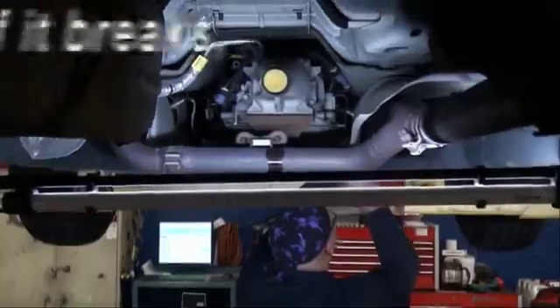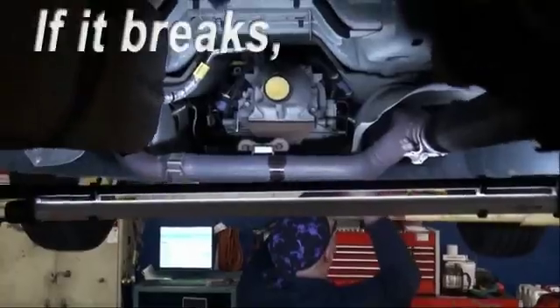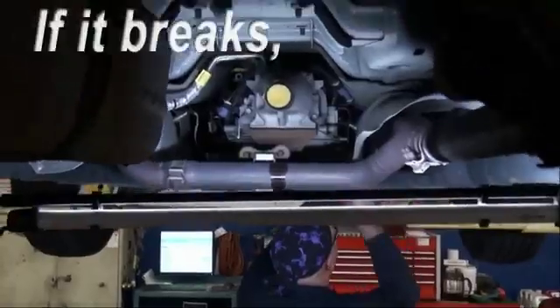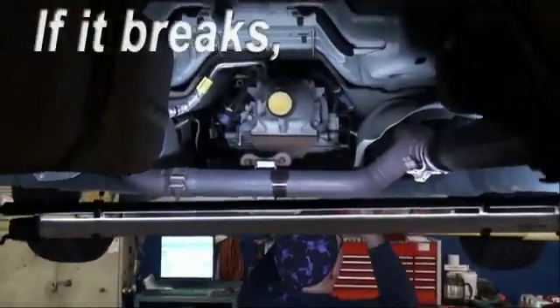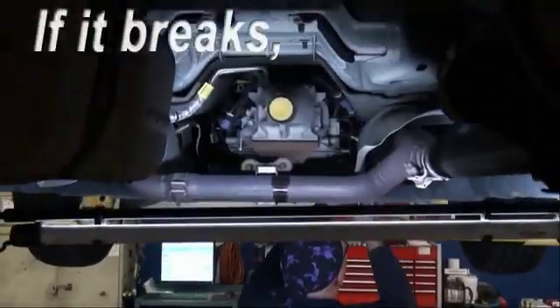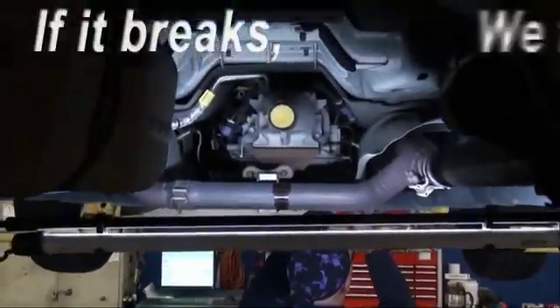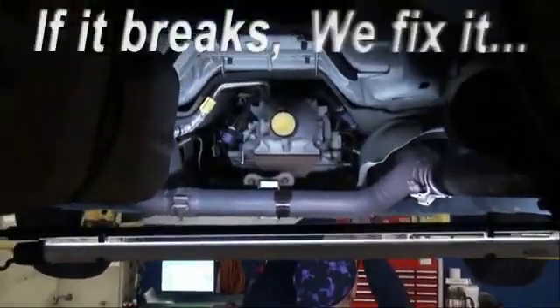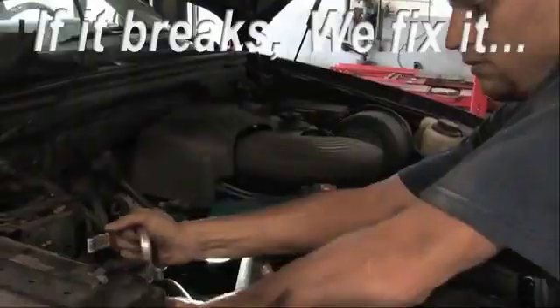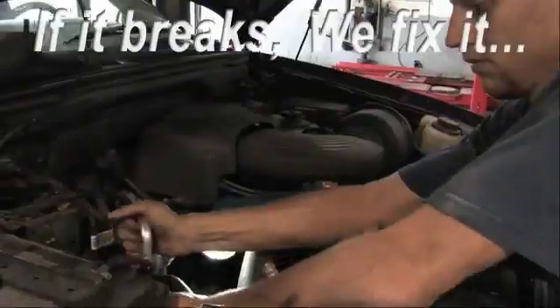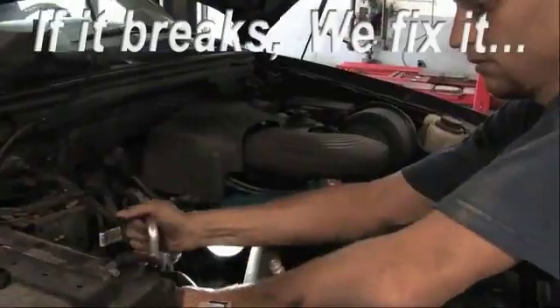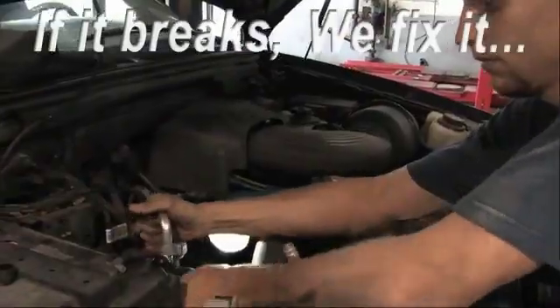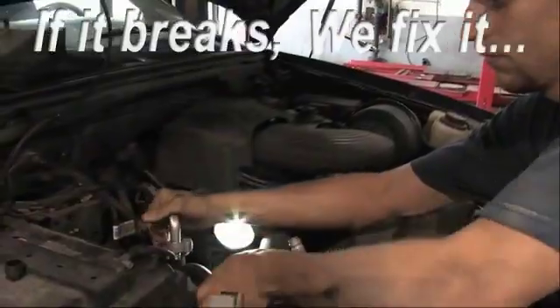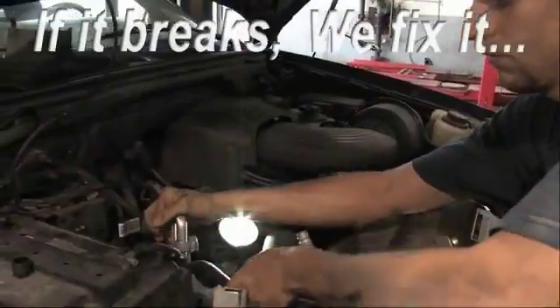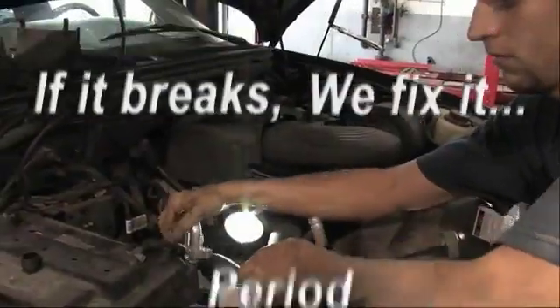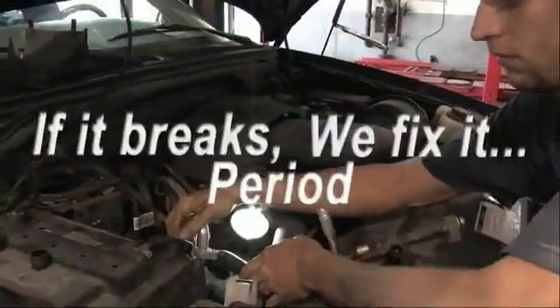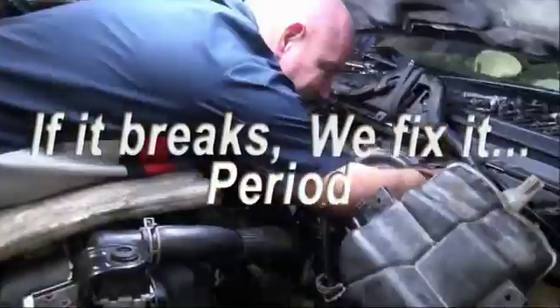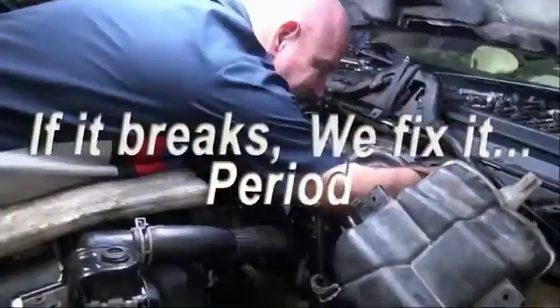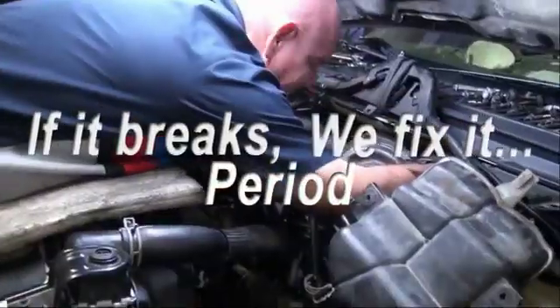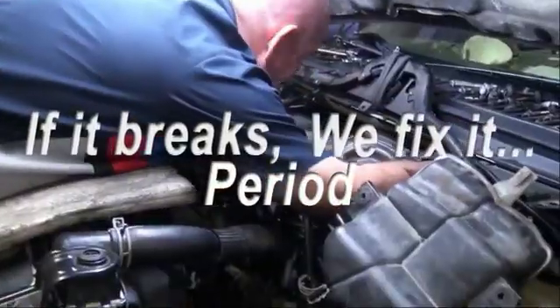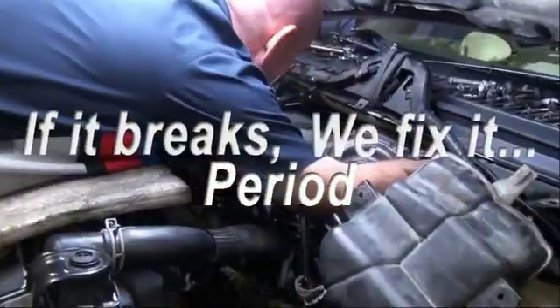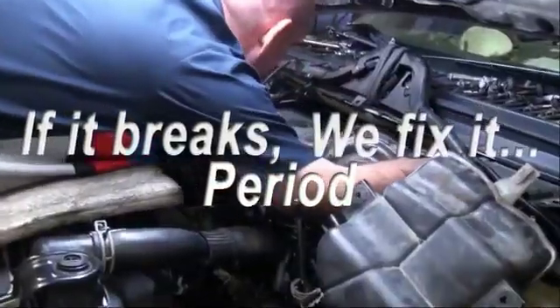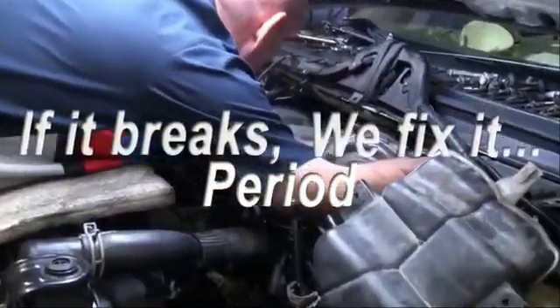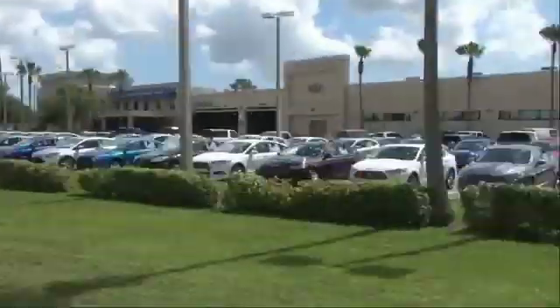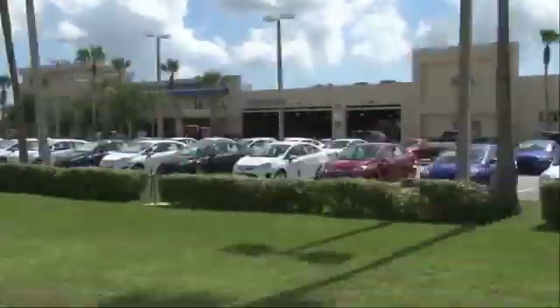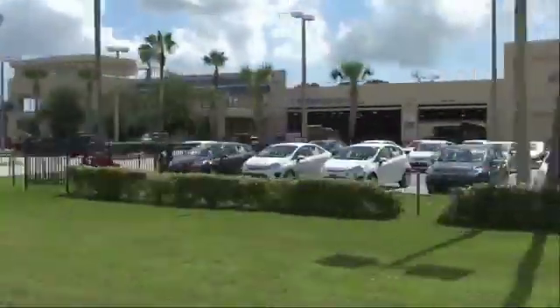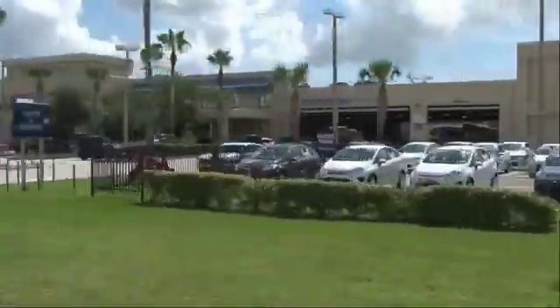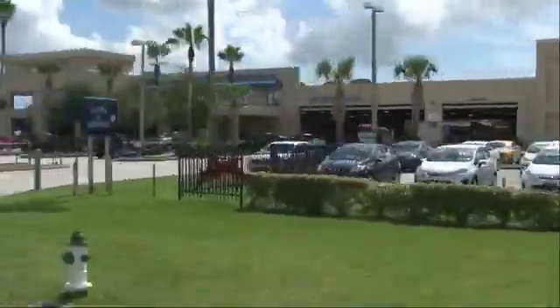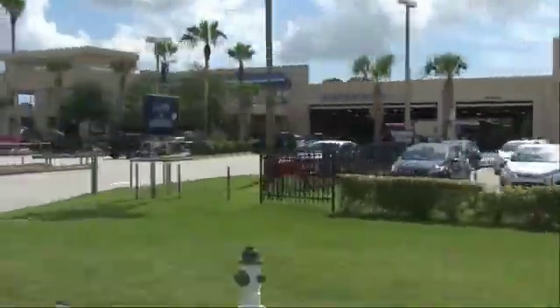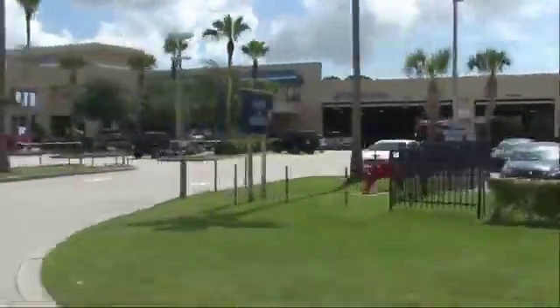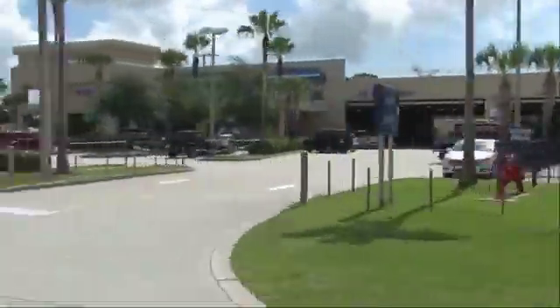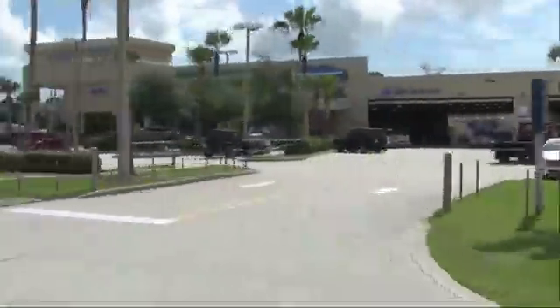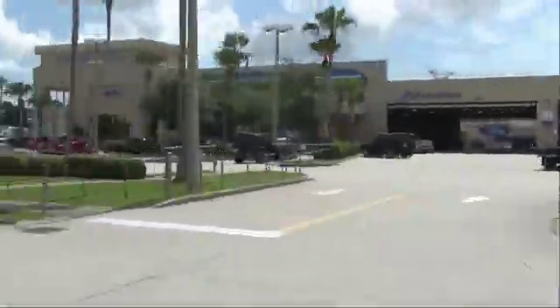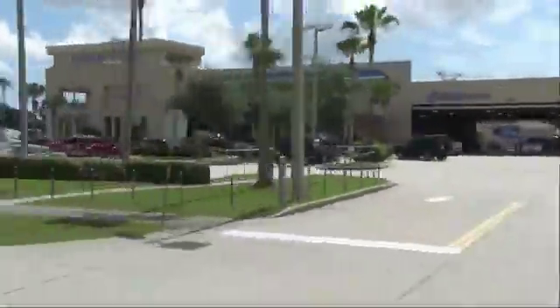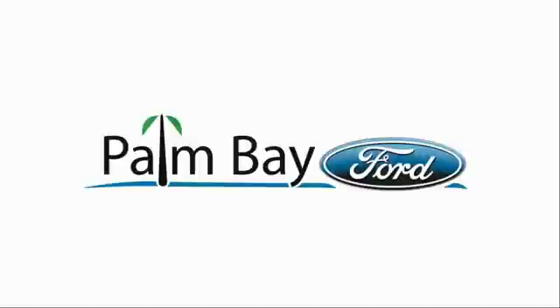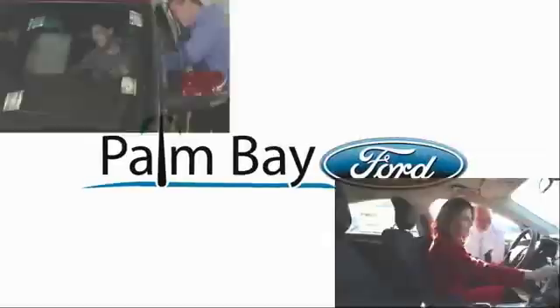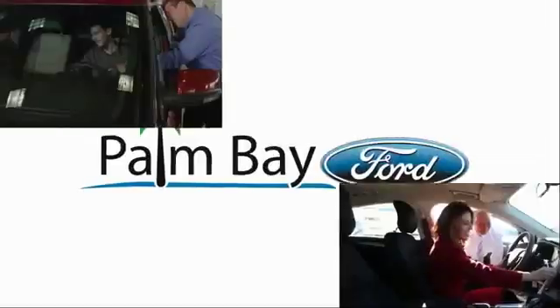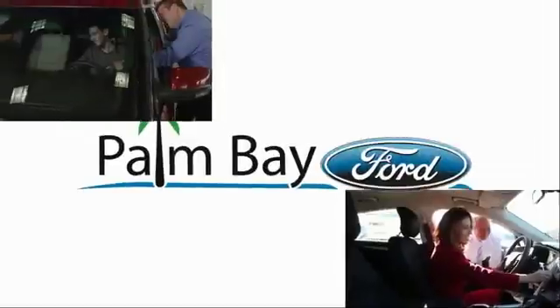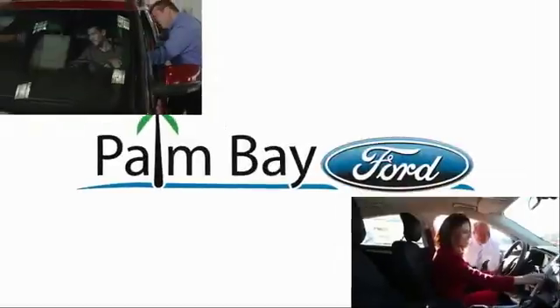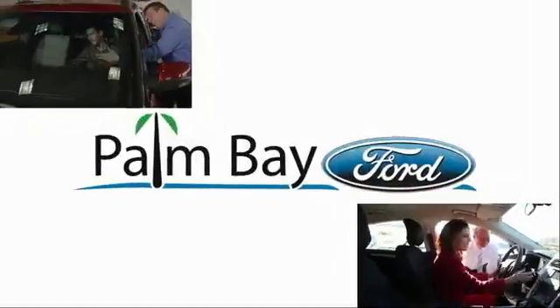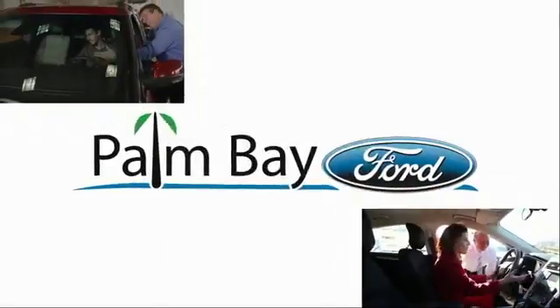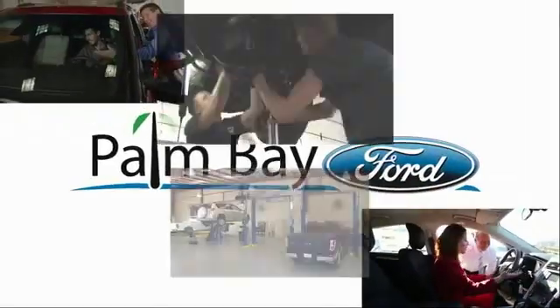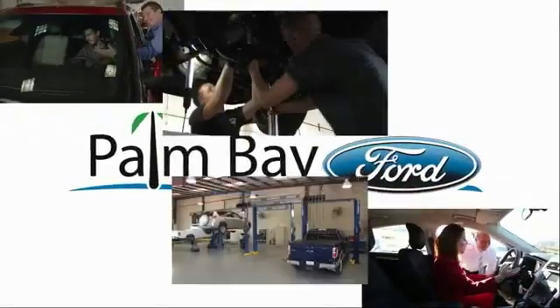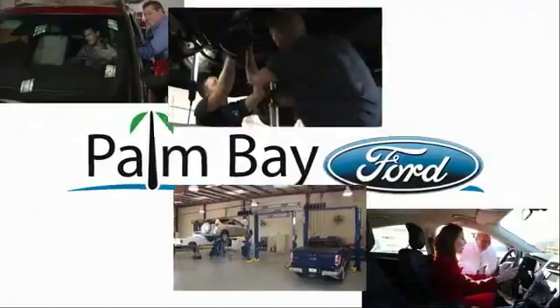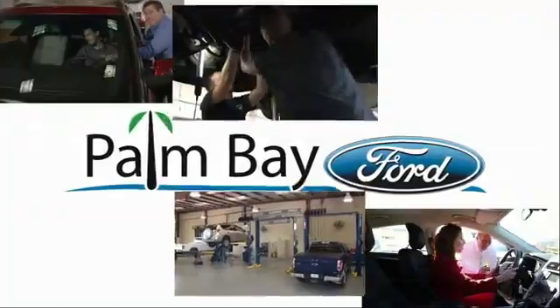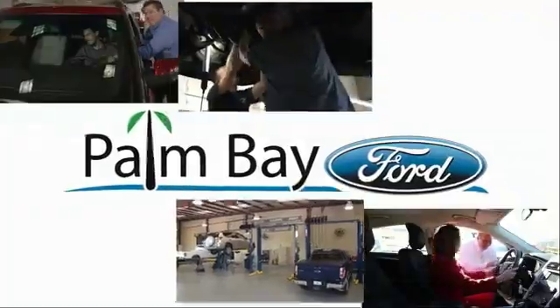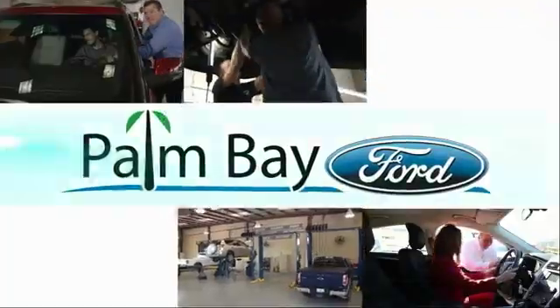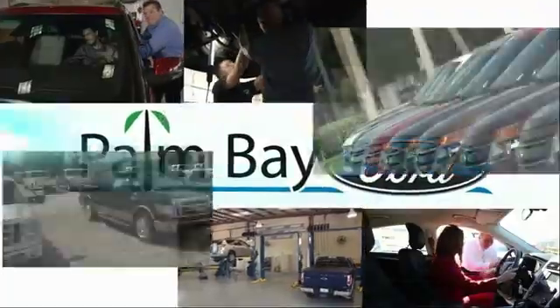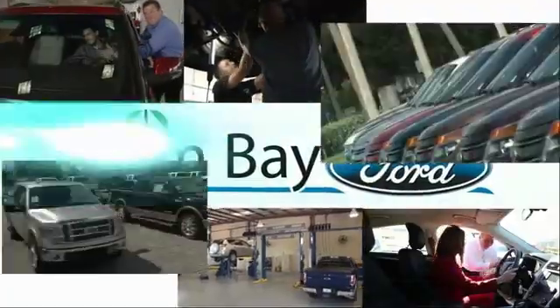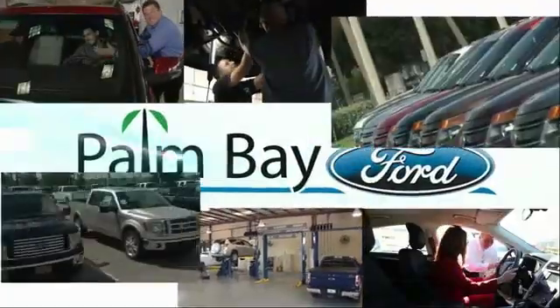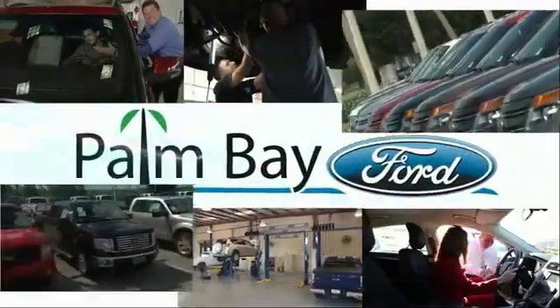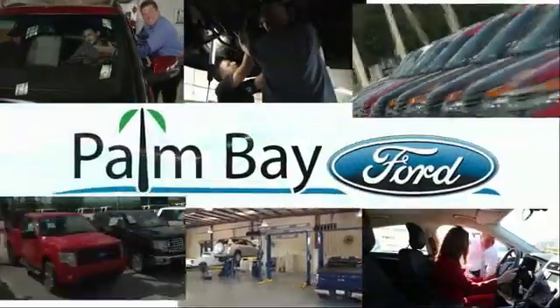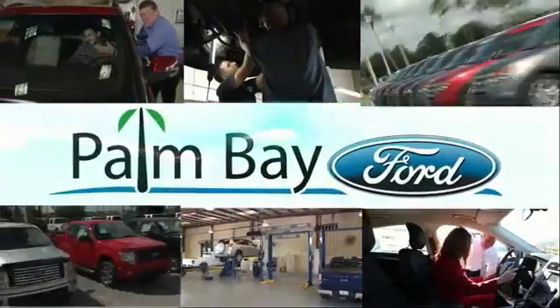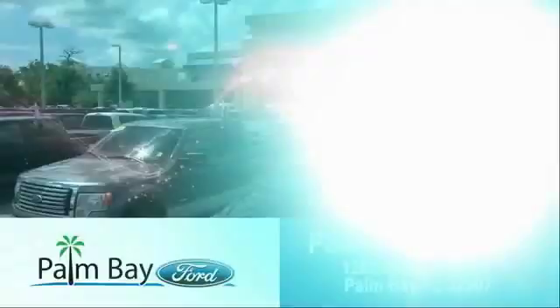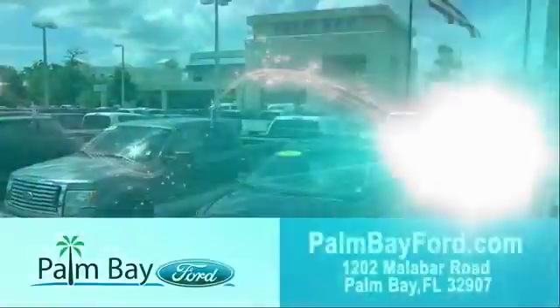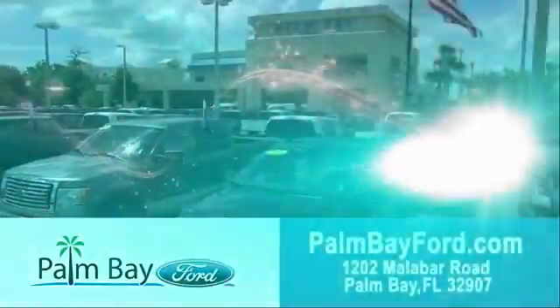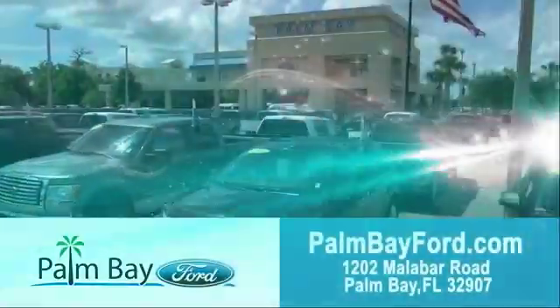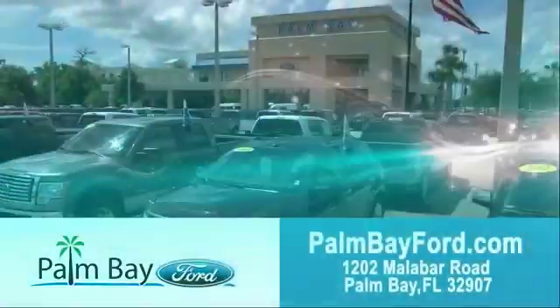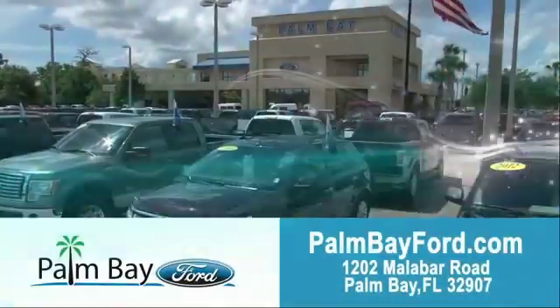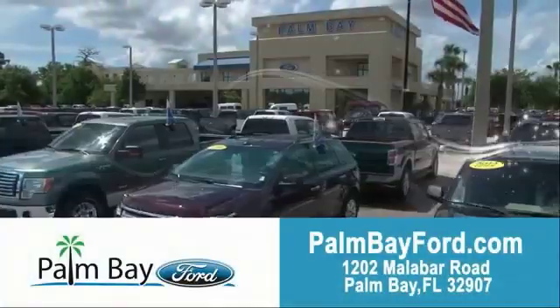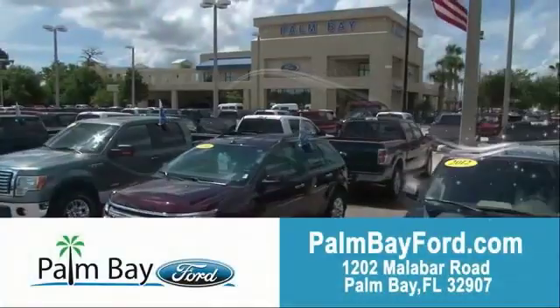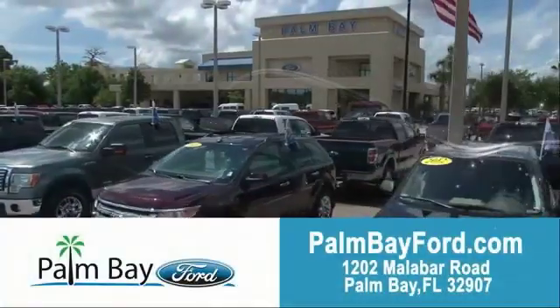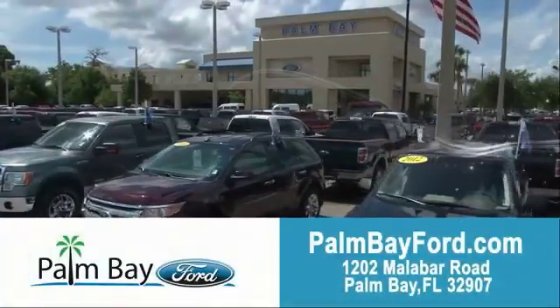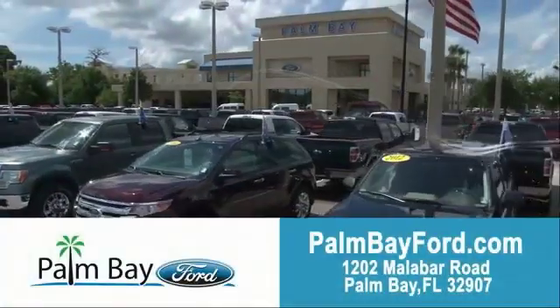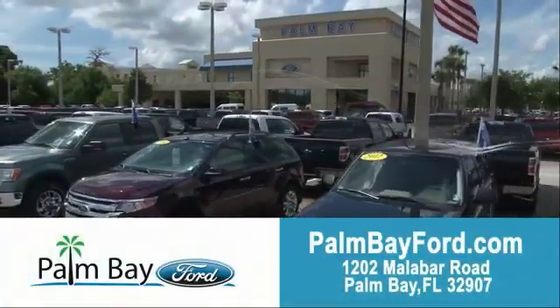If it breaks, we fix it, period. Come to Palm Bay Ford and experience the difference for yourself.